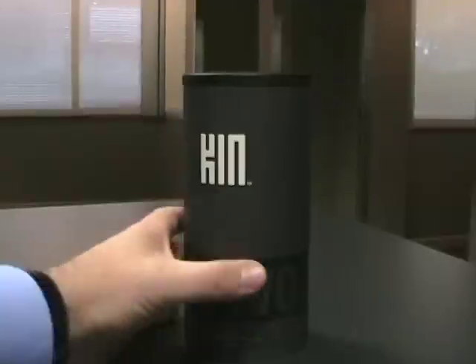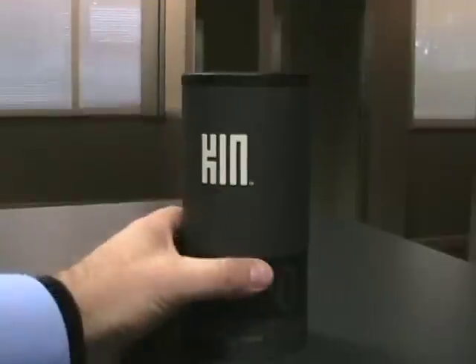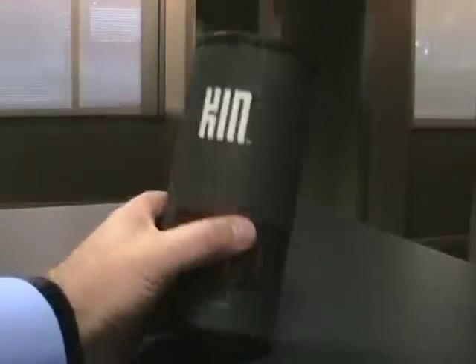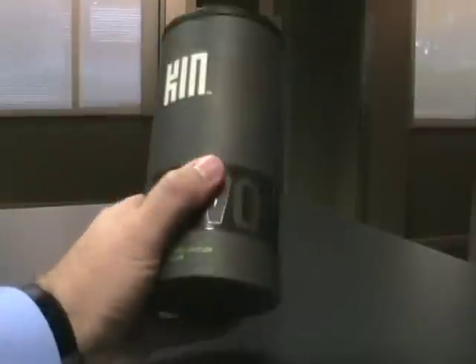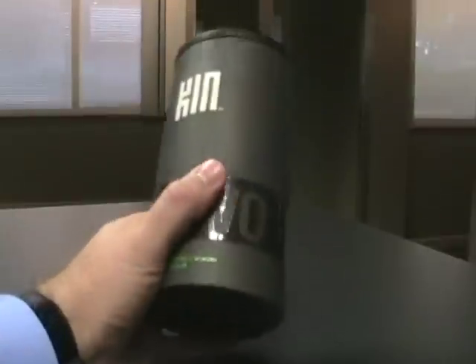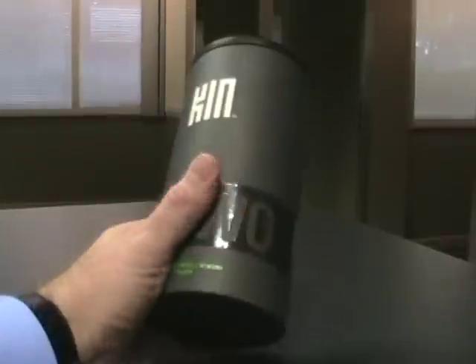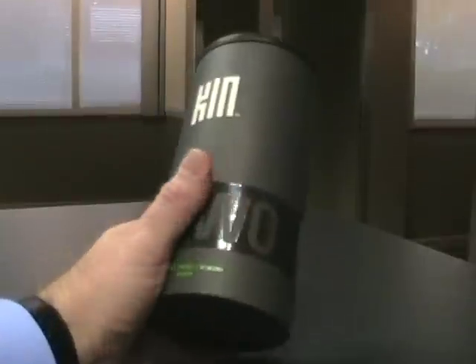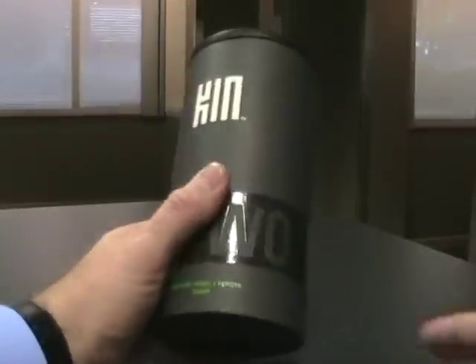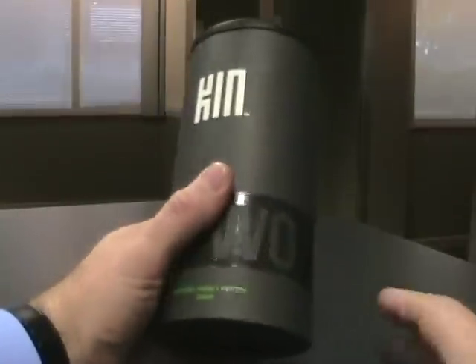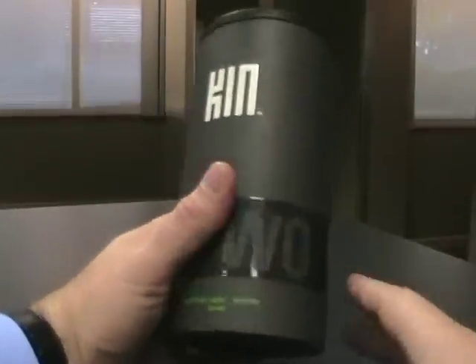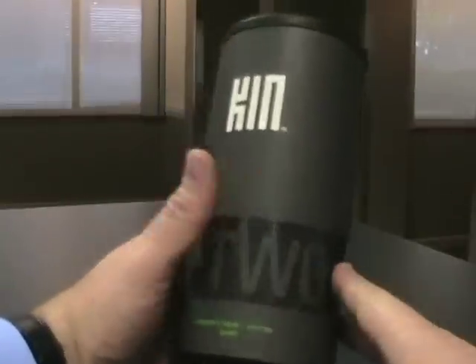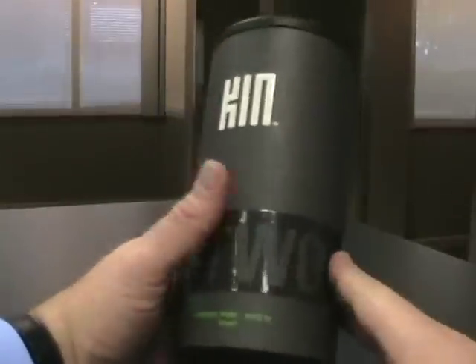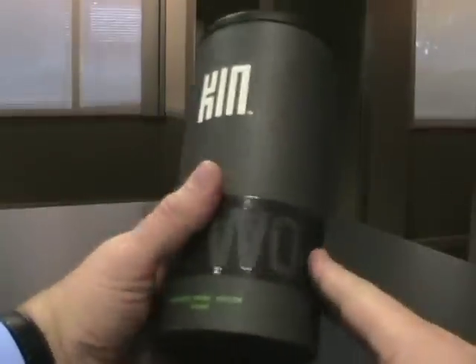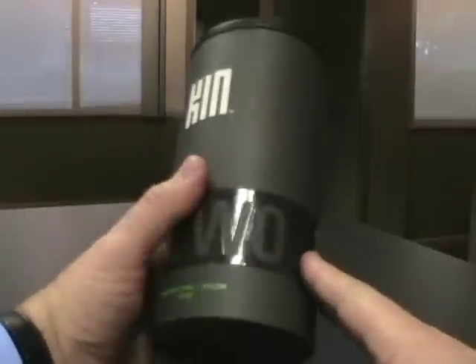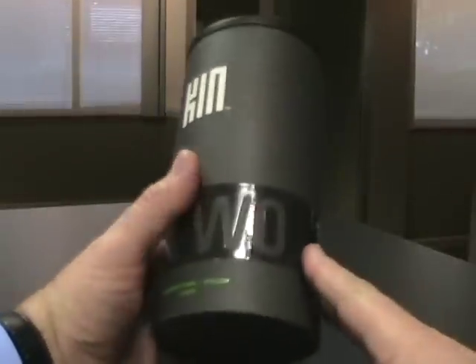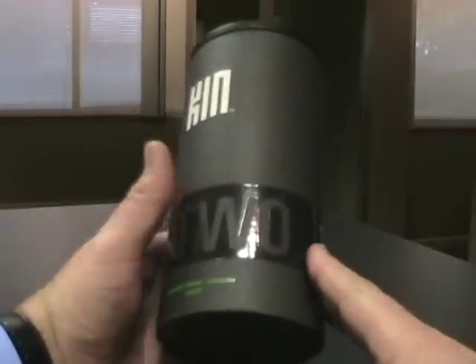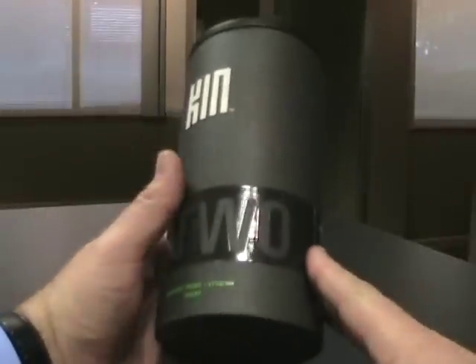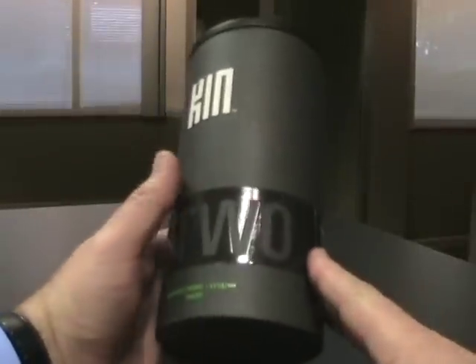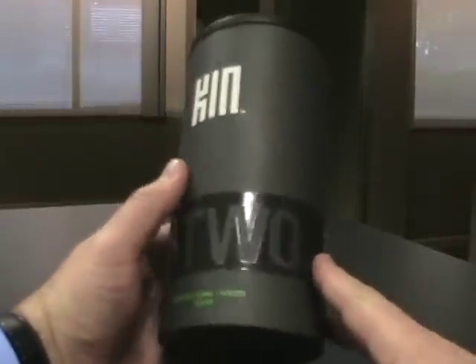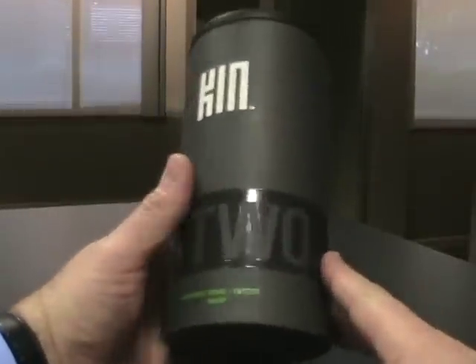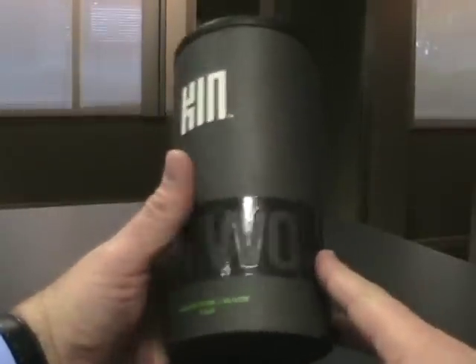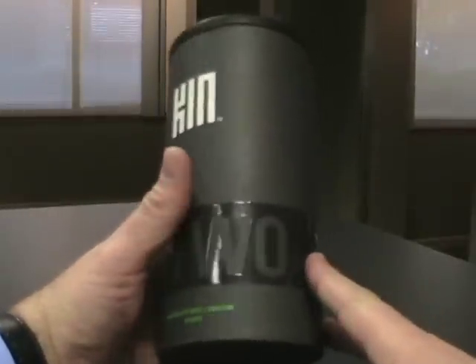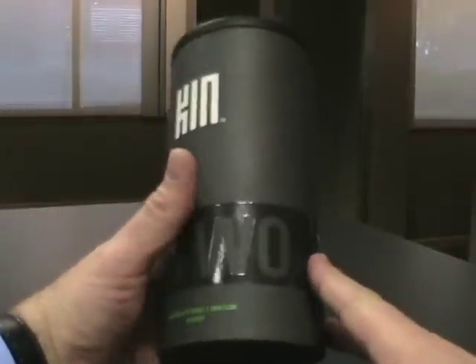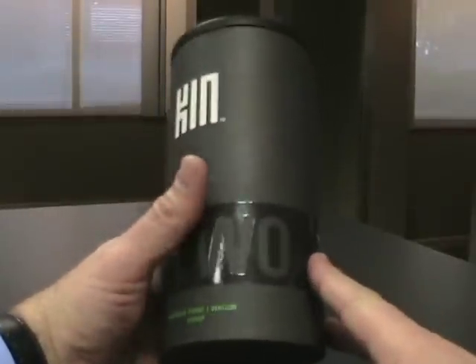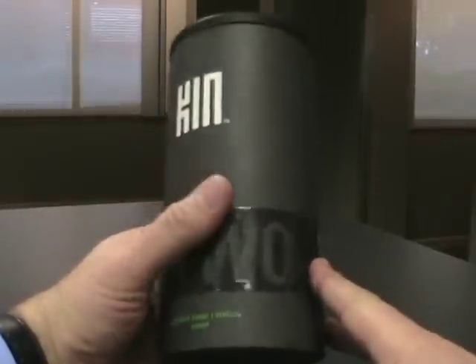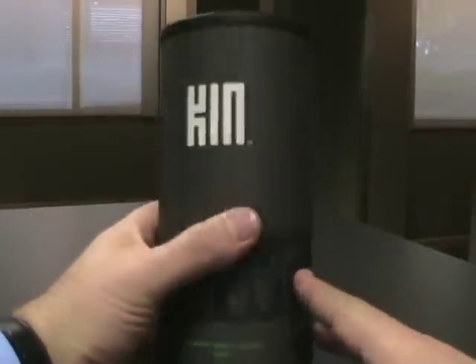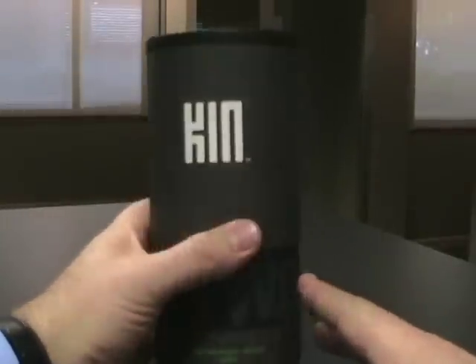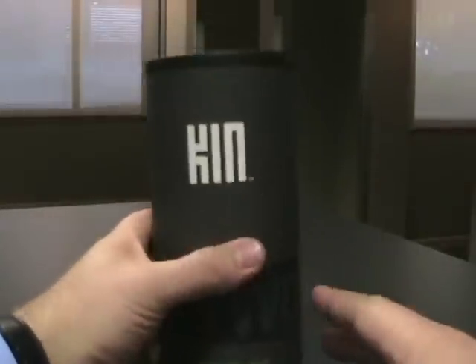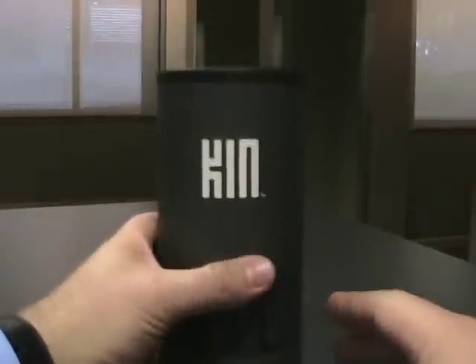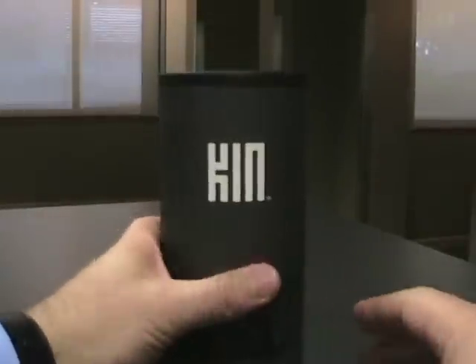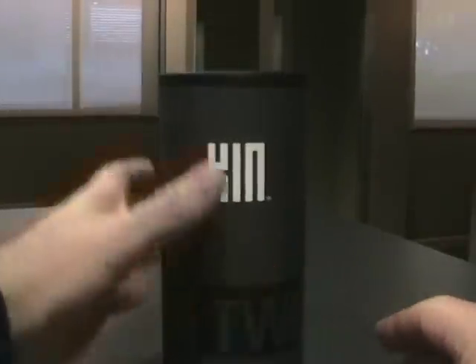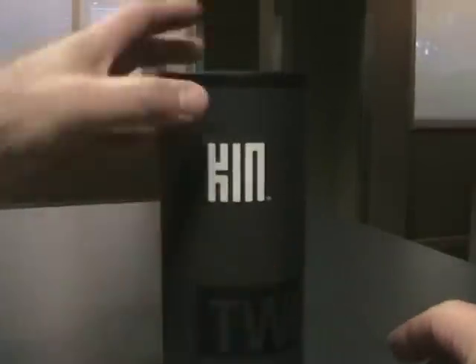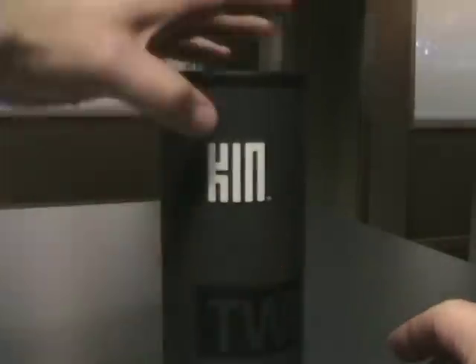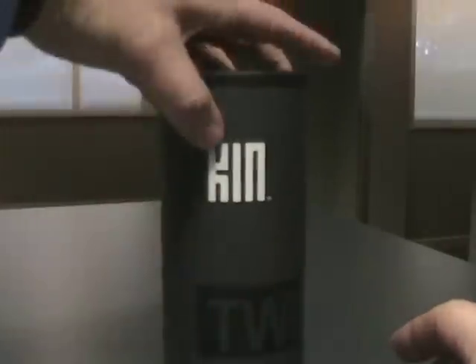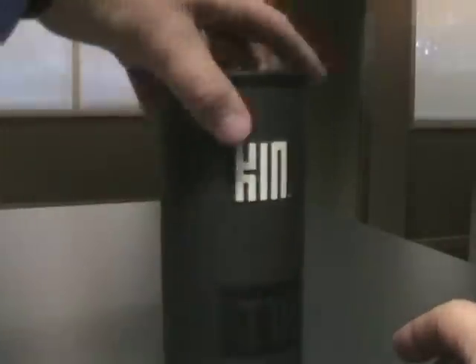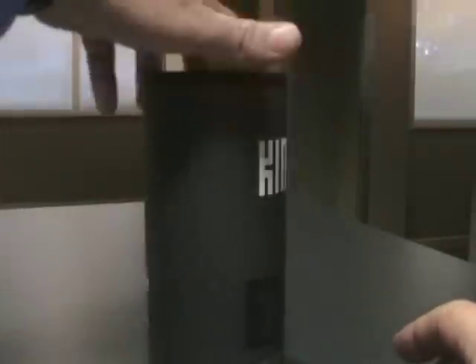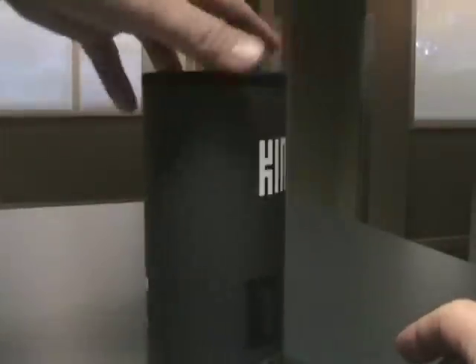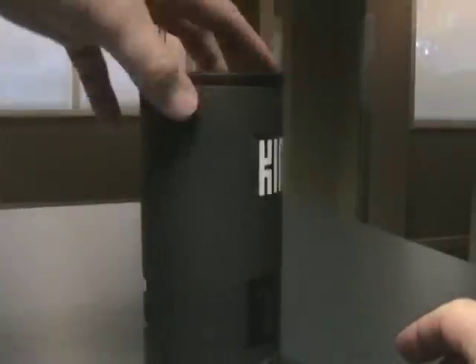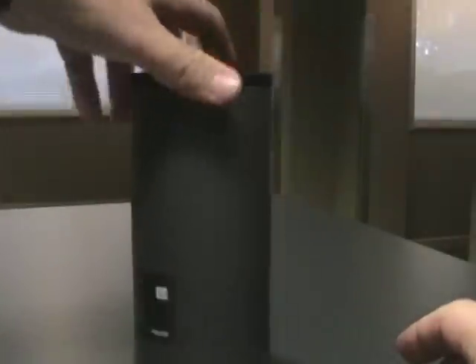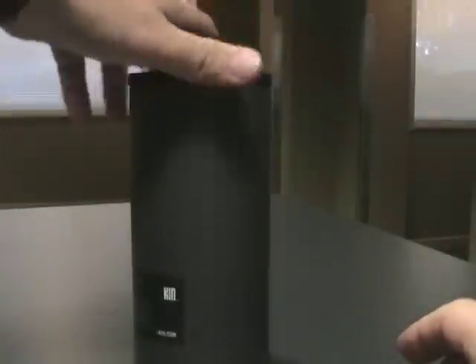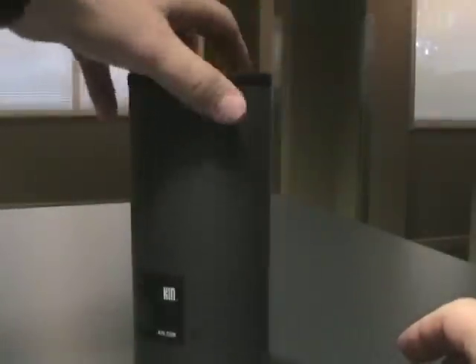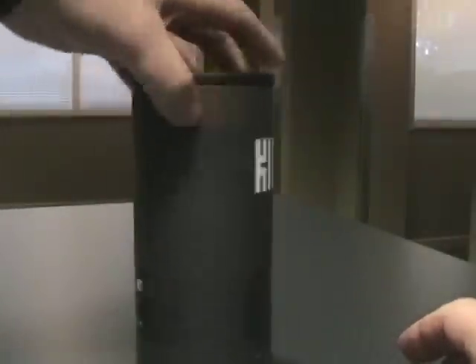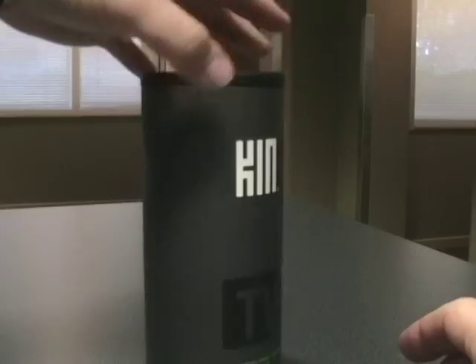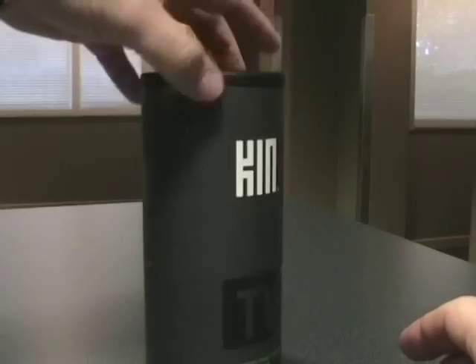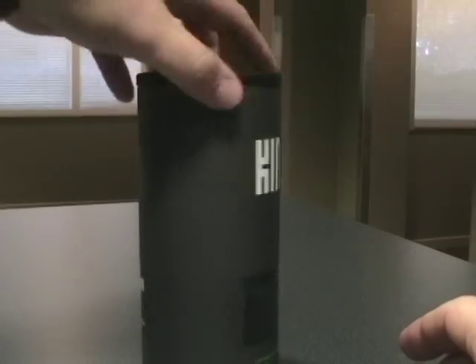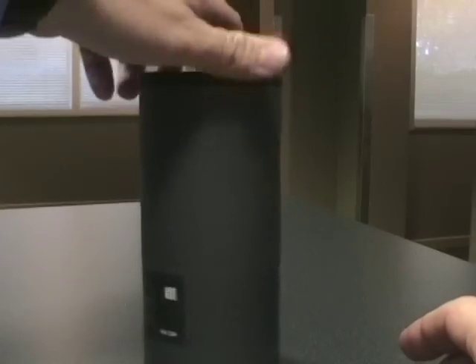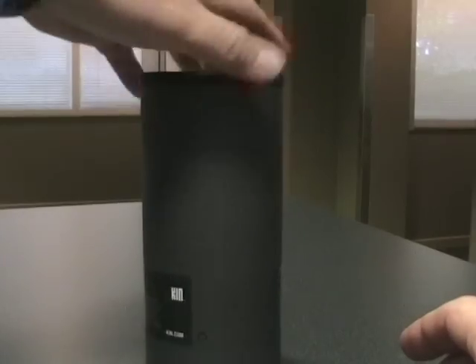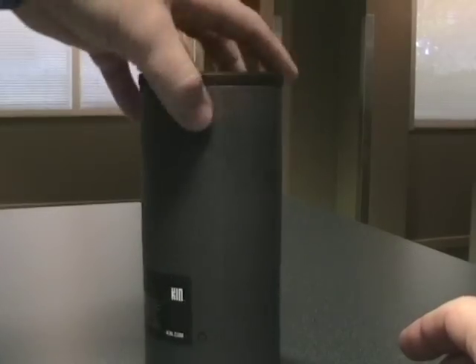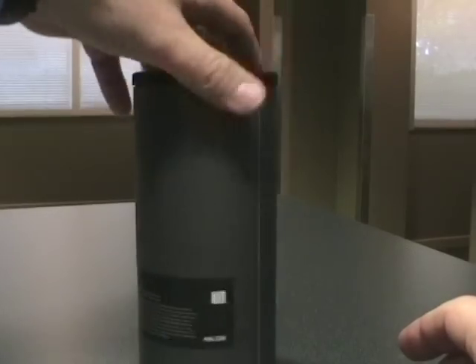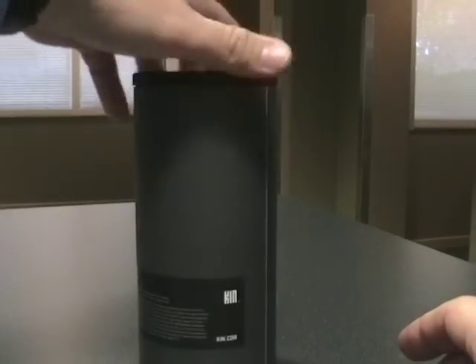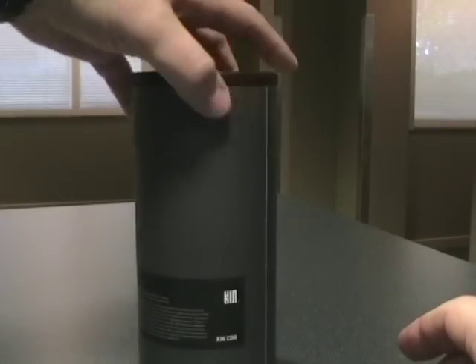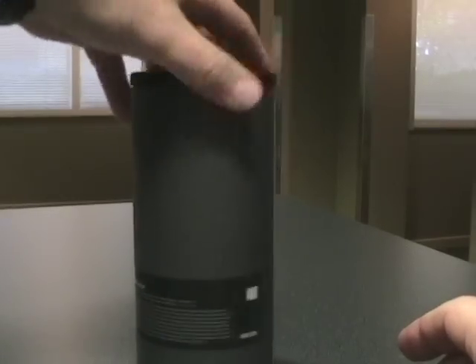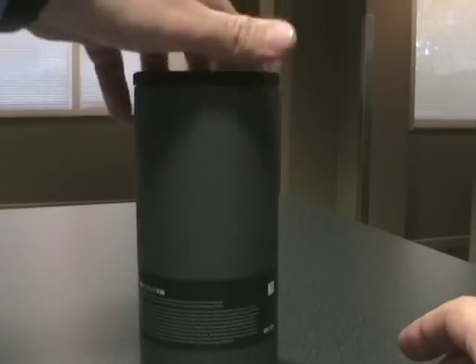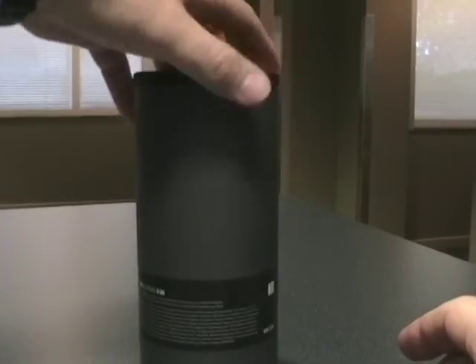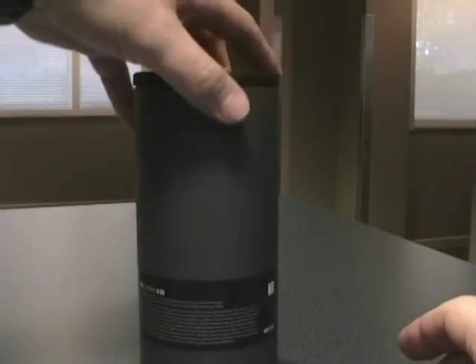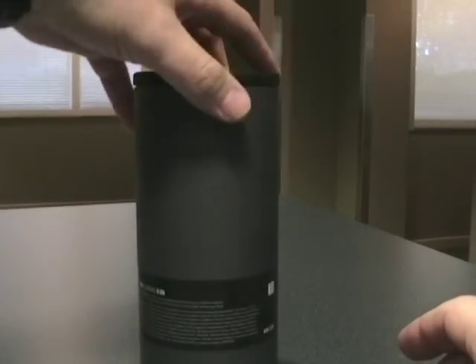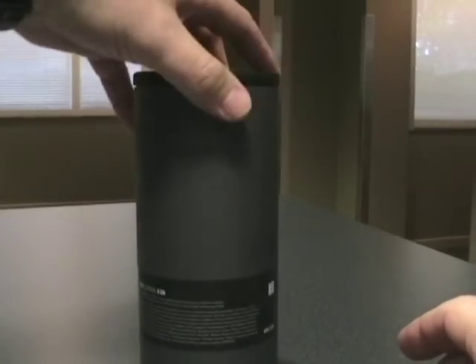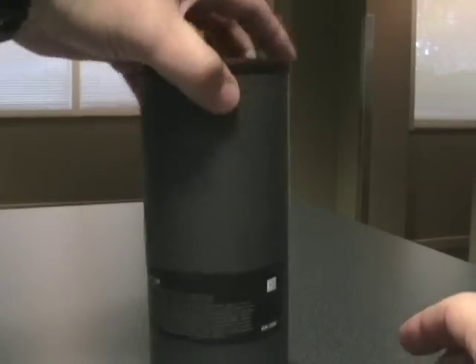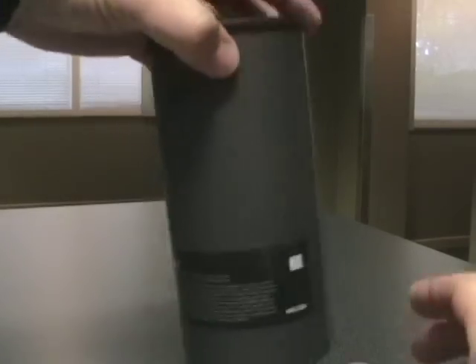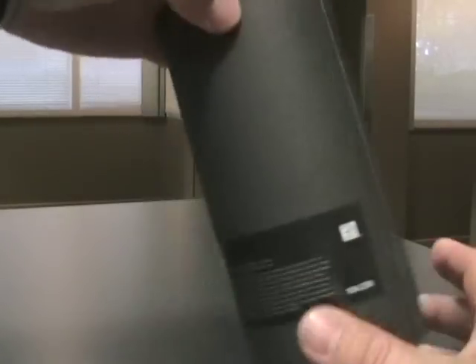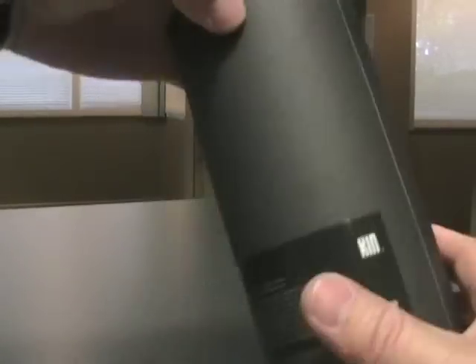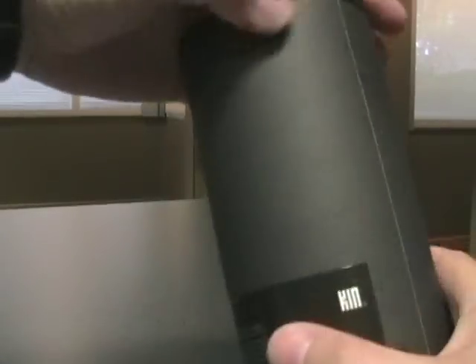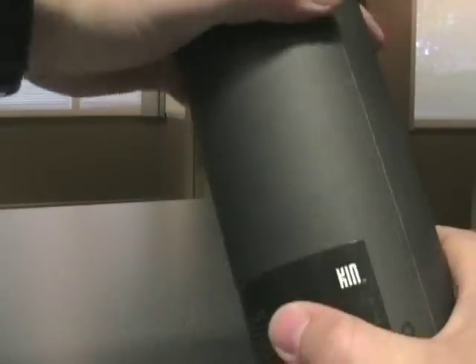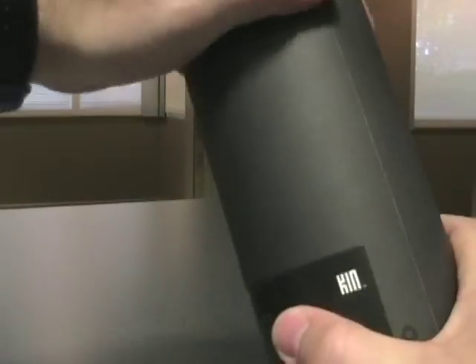Alright, so we have here a Kin 2 box retail tube, and we're going to do an unboxing here with the Kin 2.